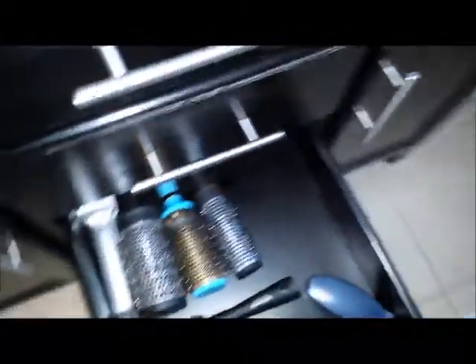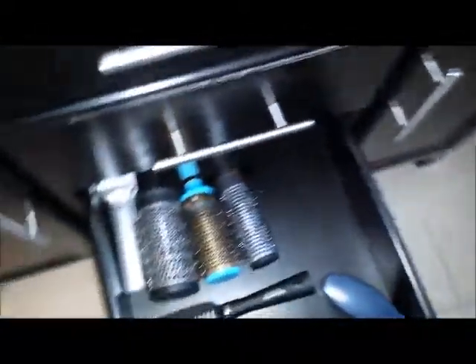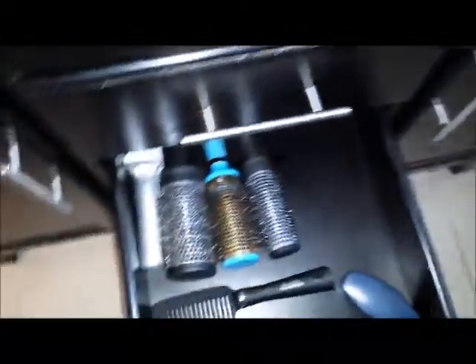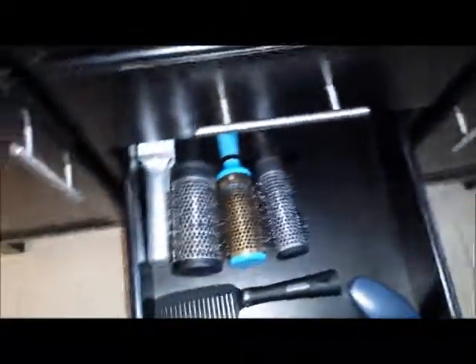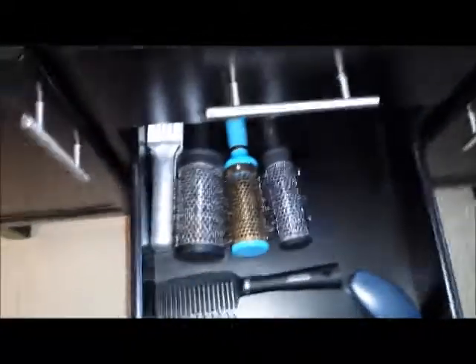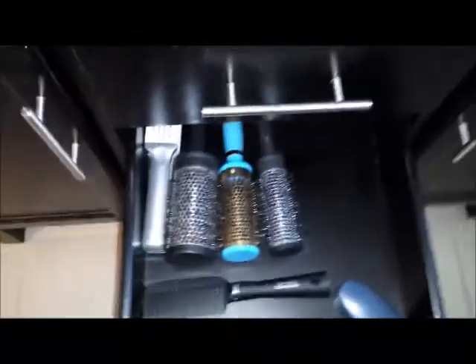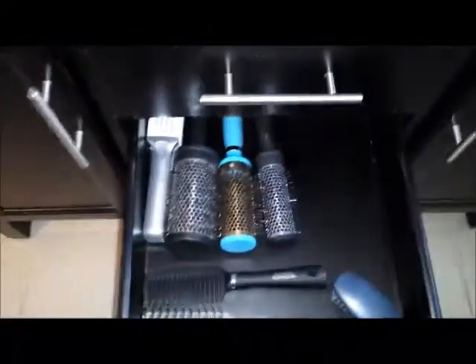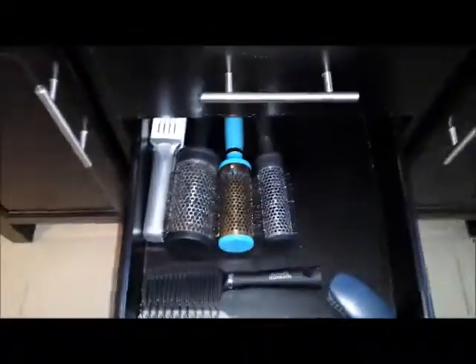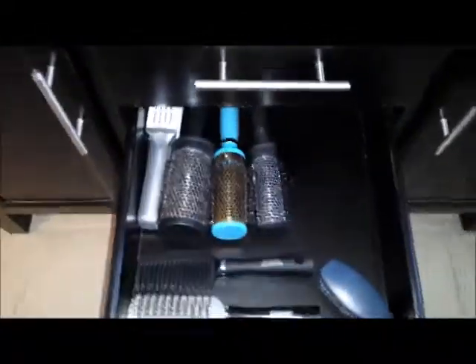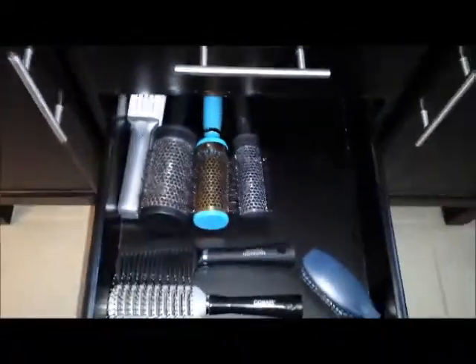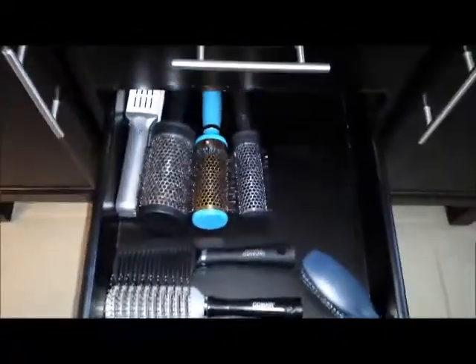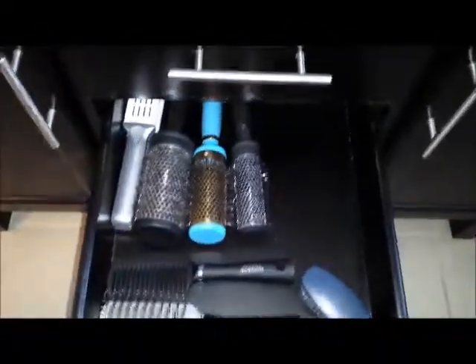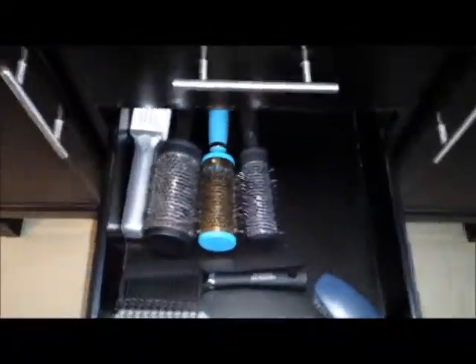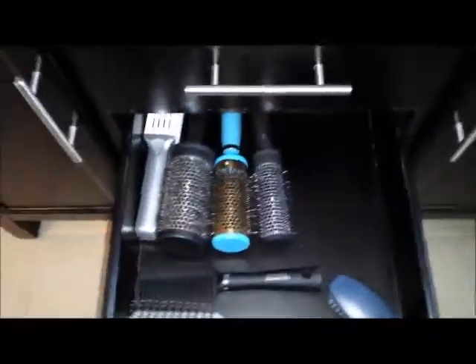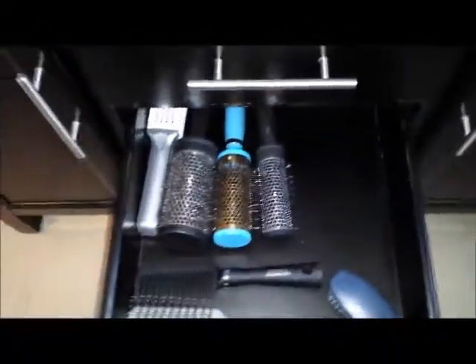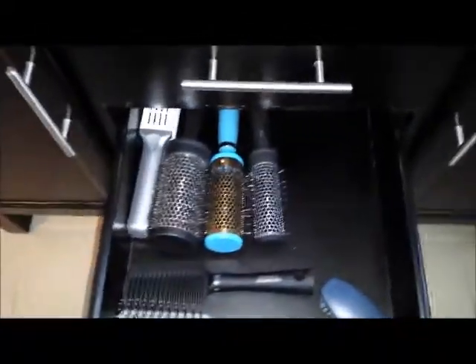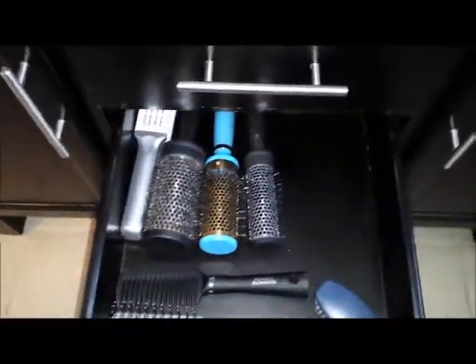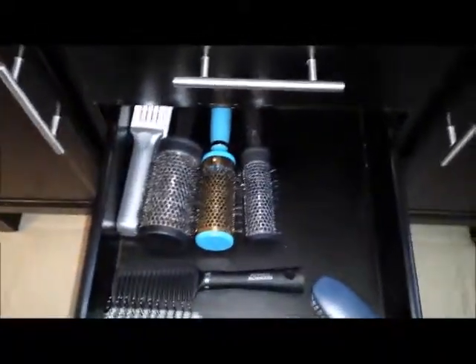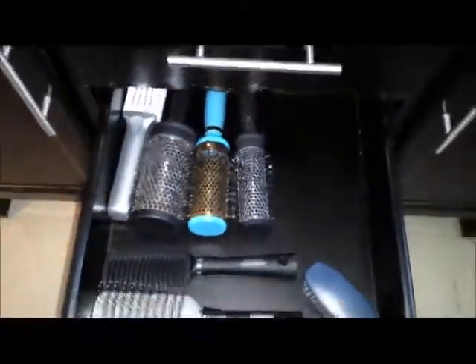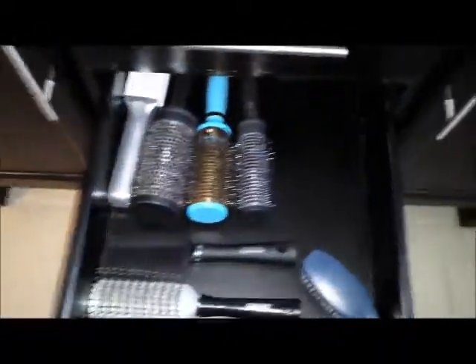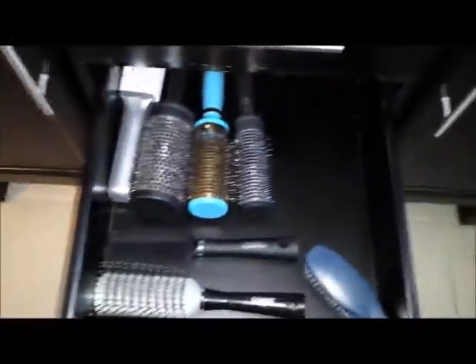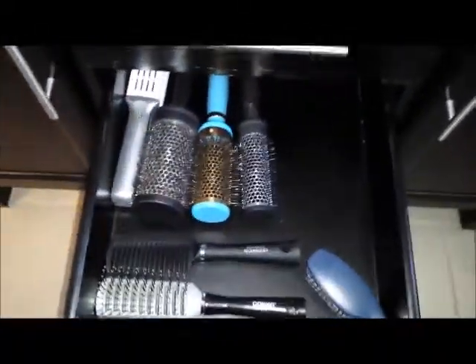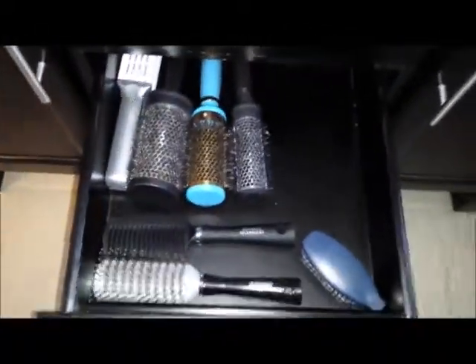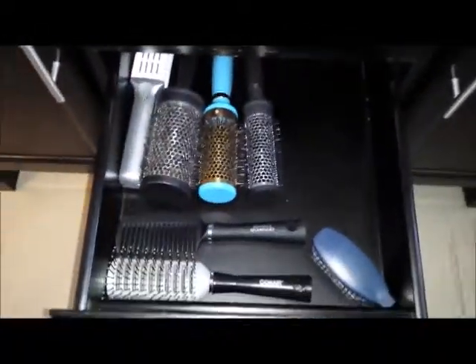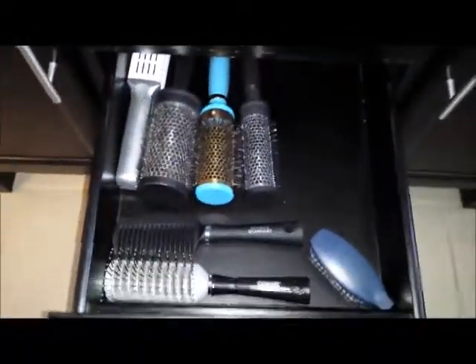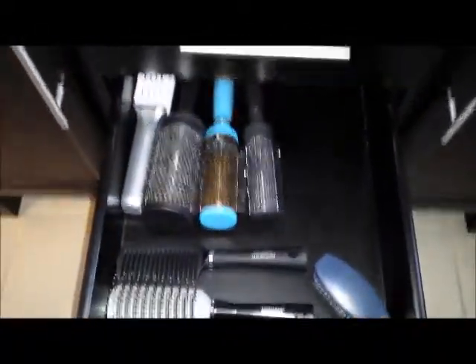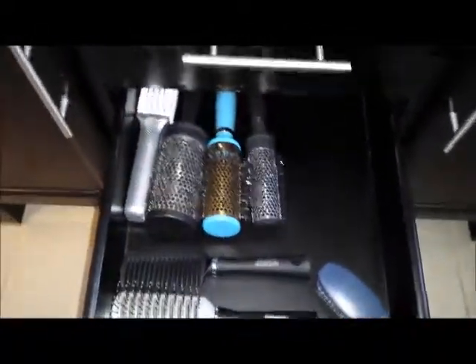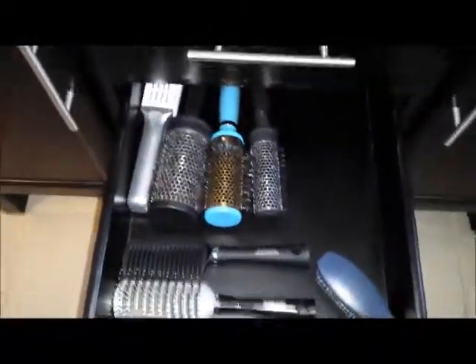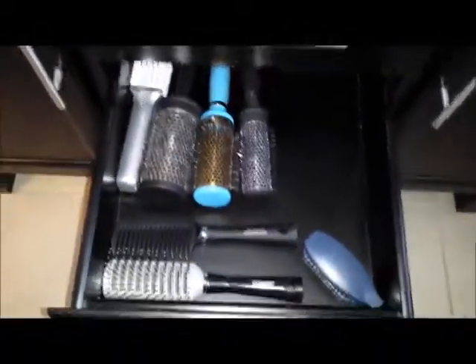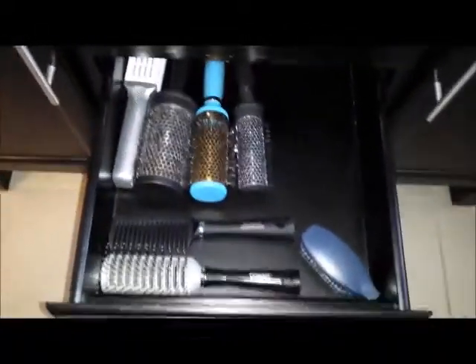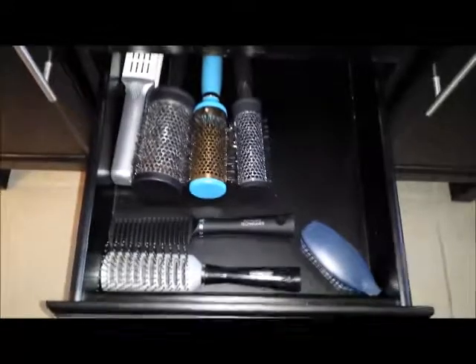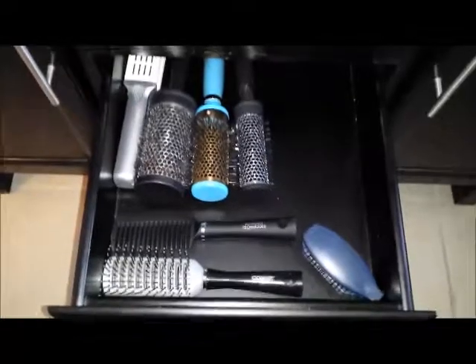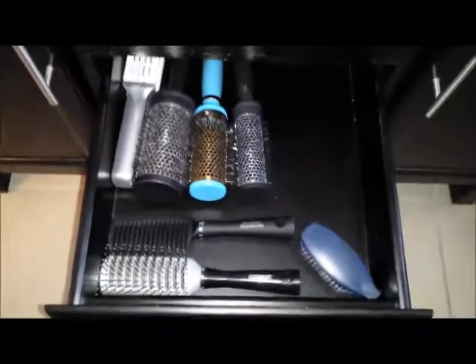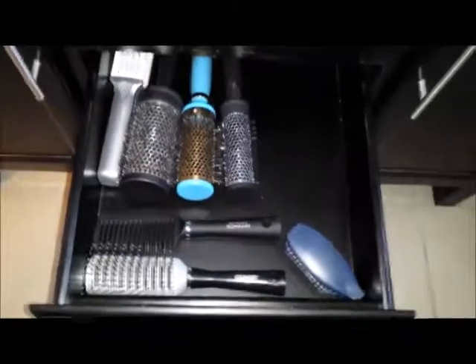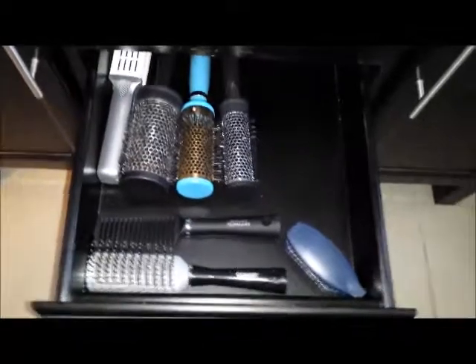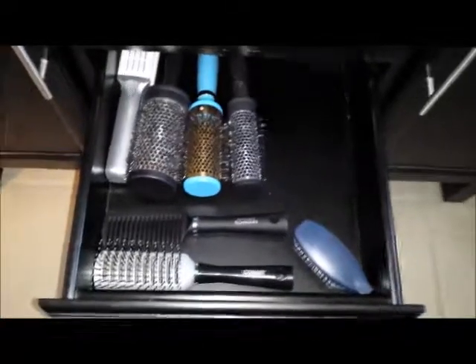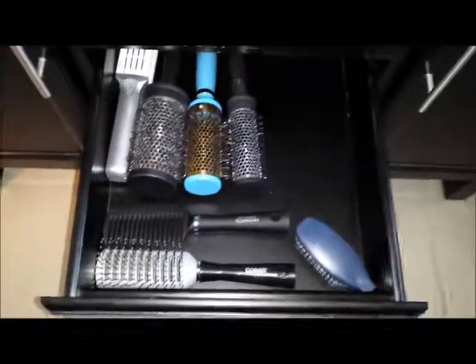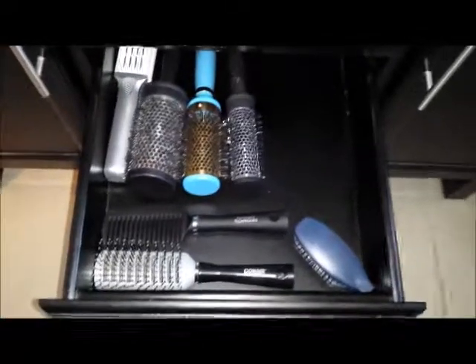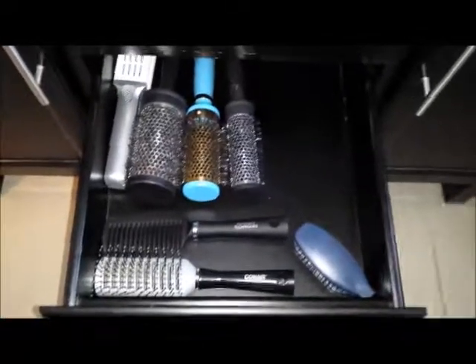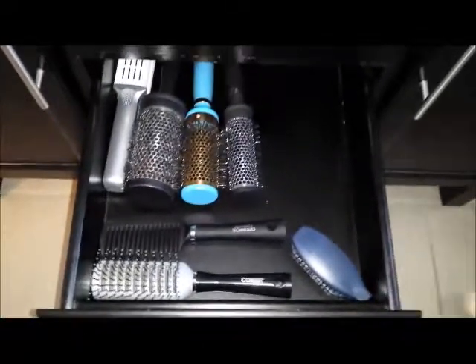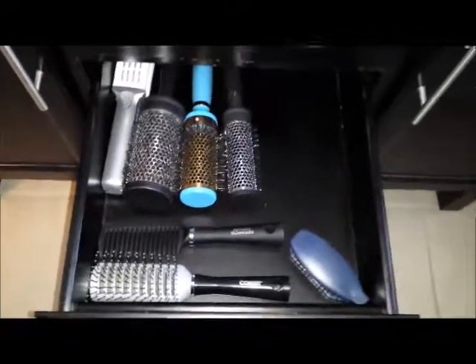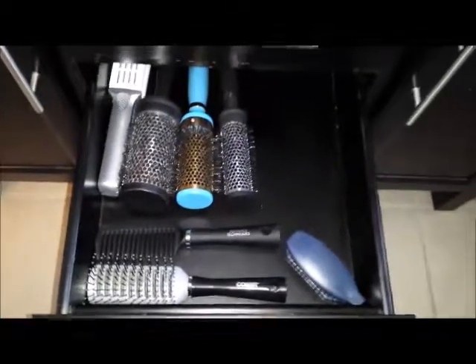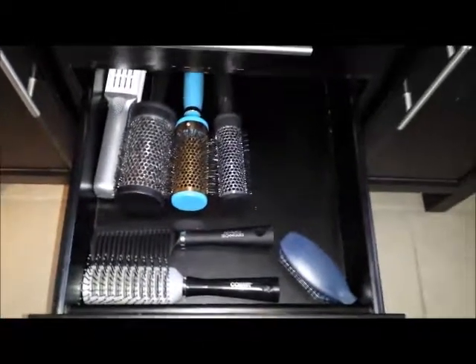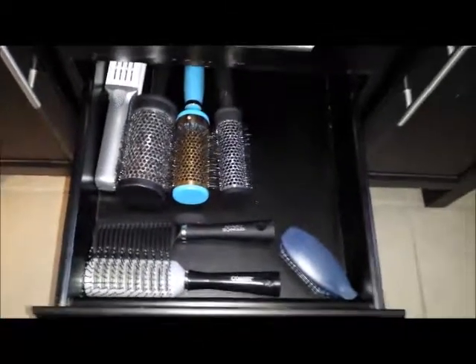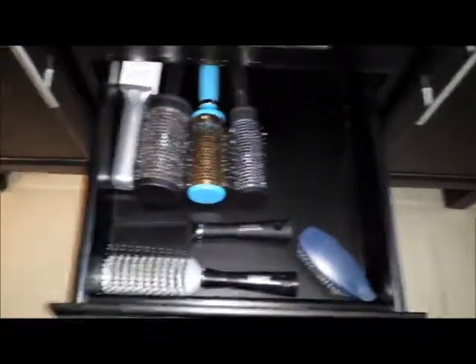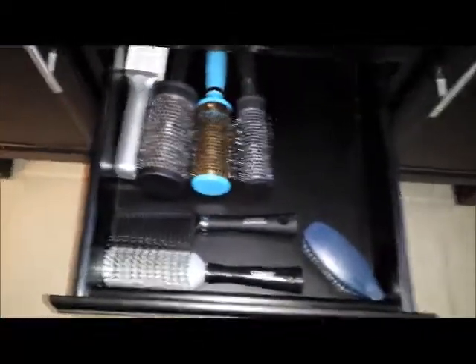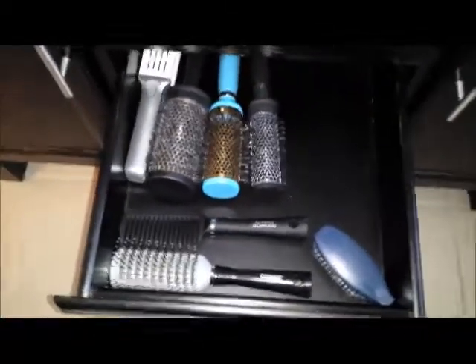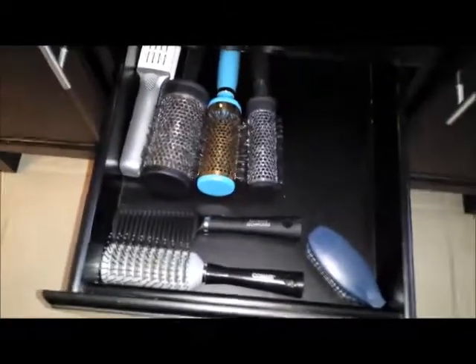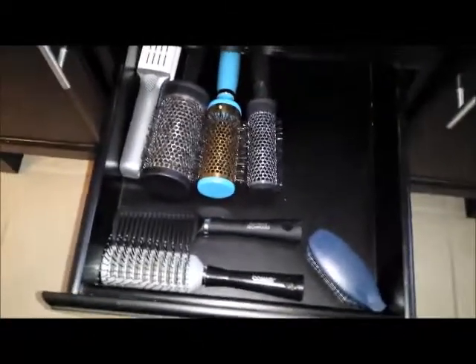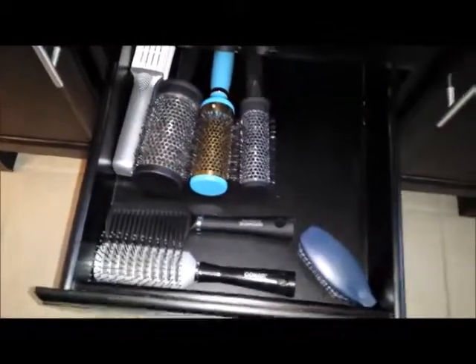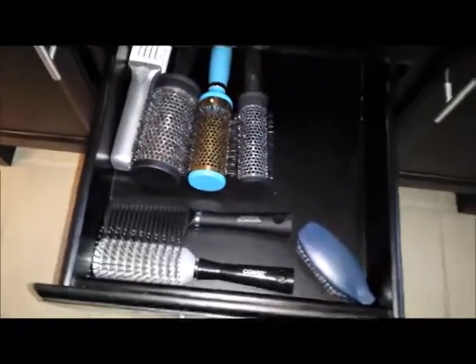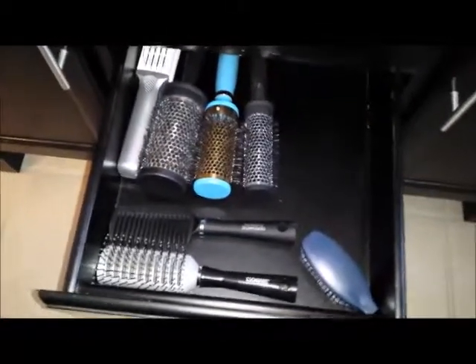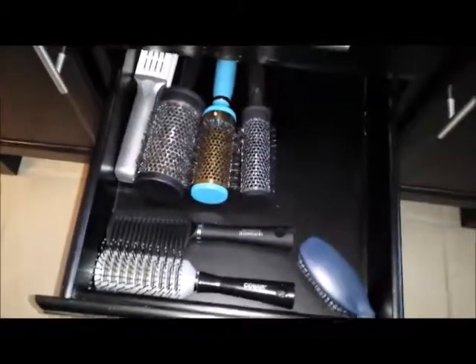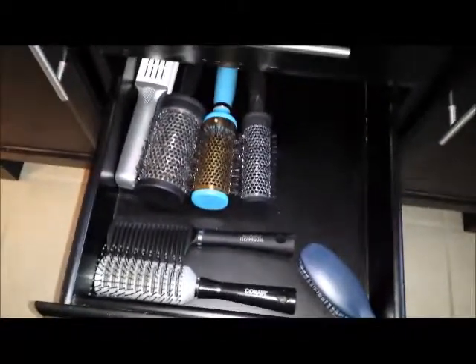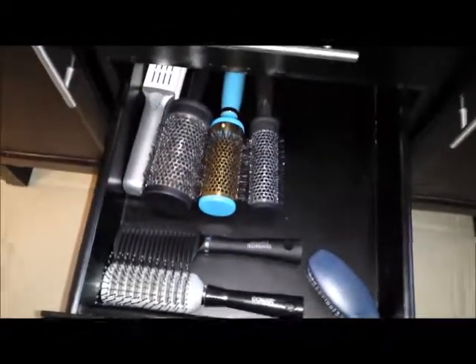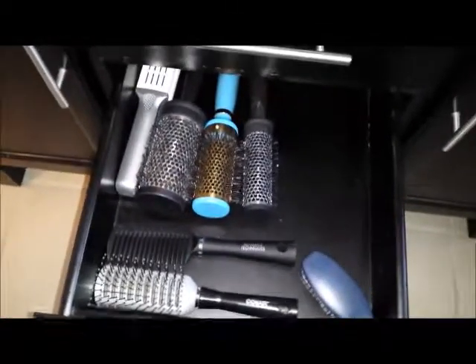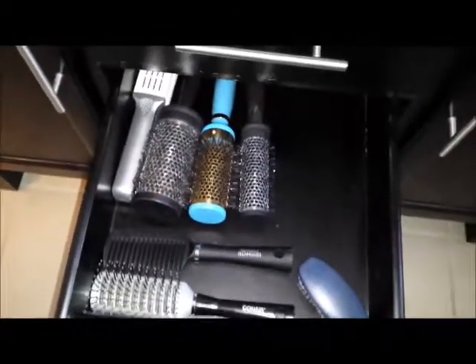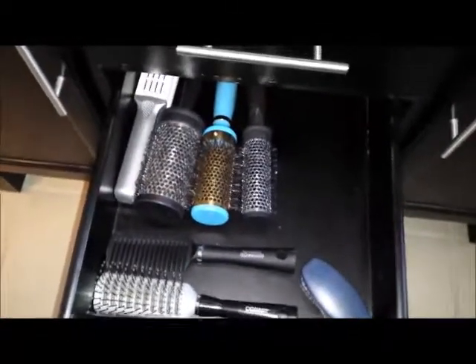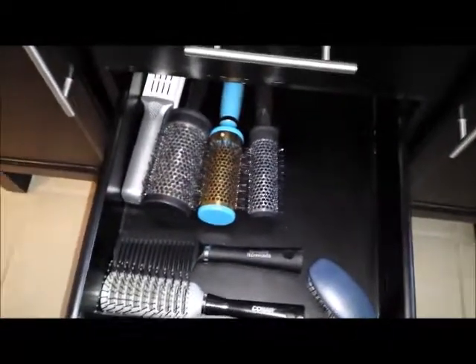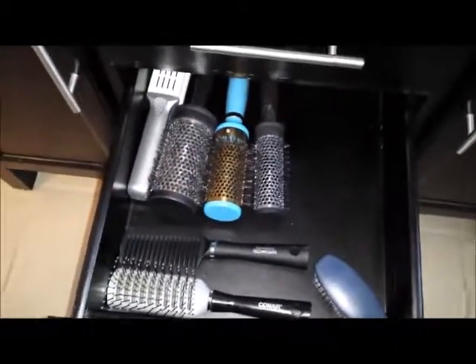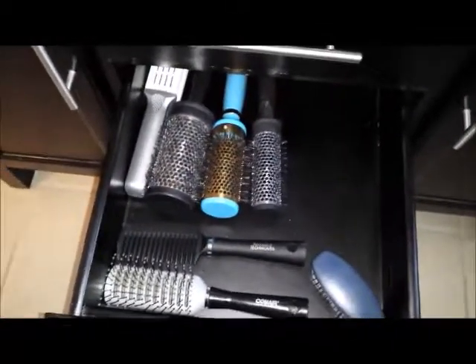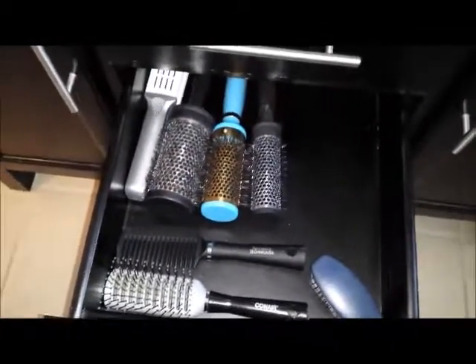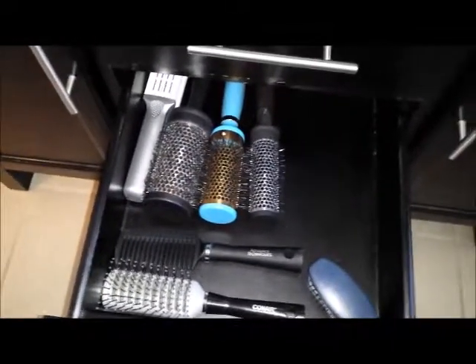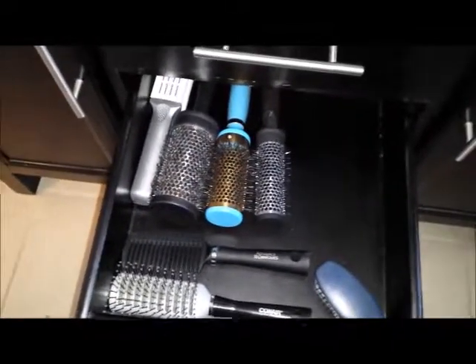I've got my hair brushes I'm keeping in the drawer there.